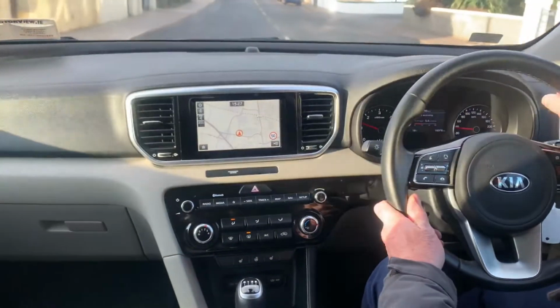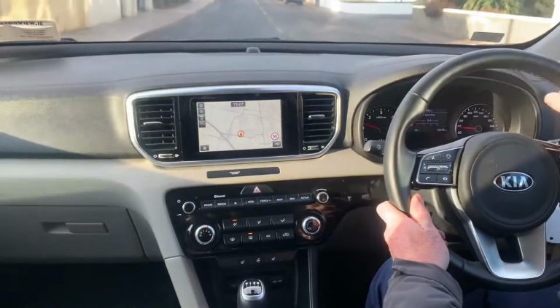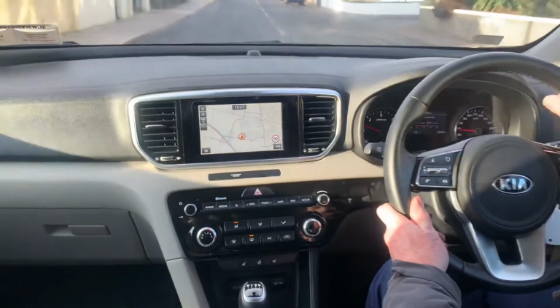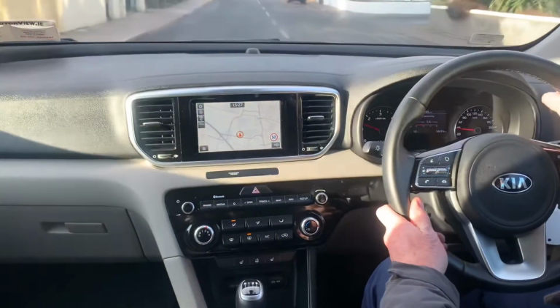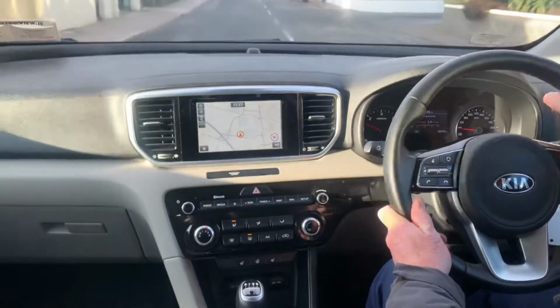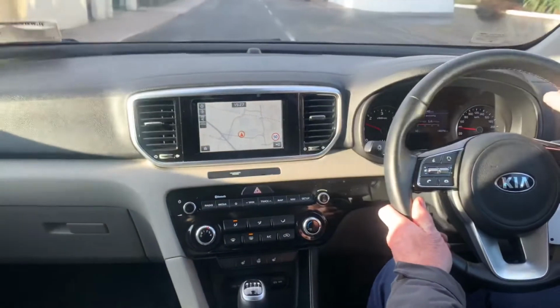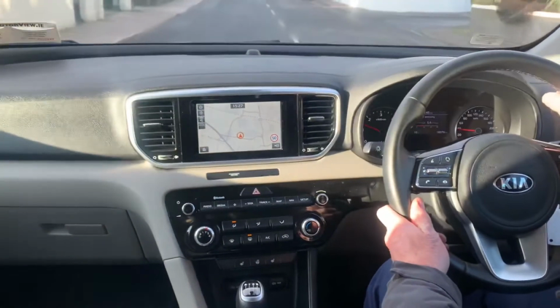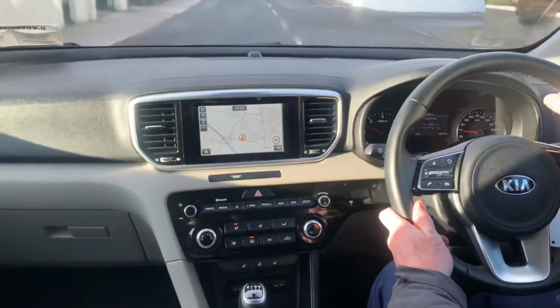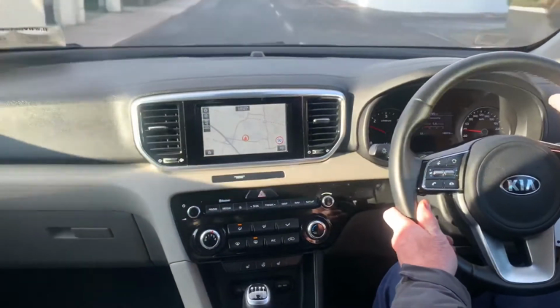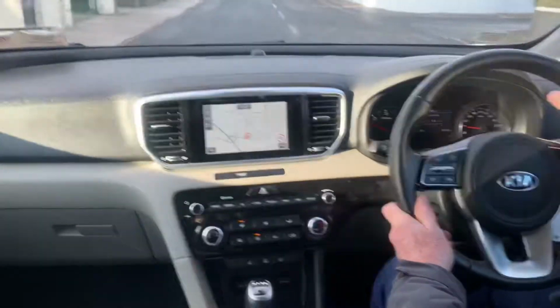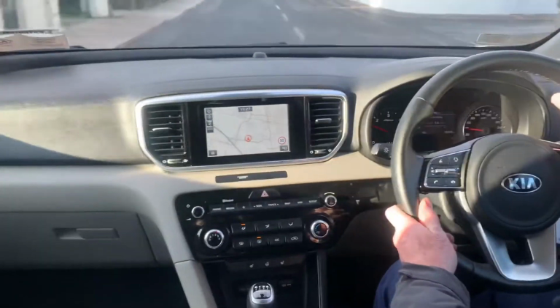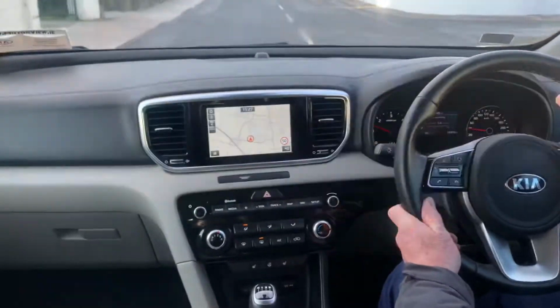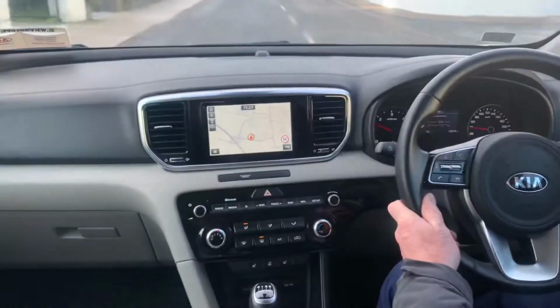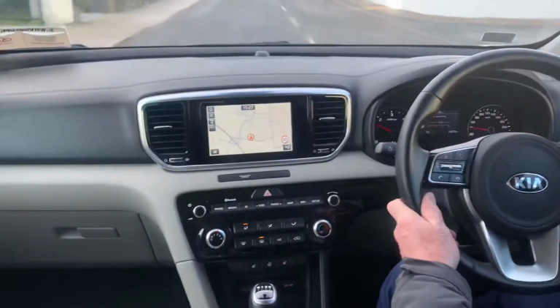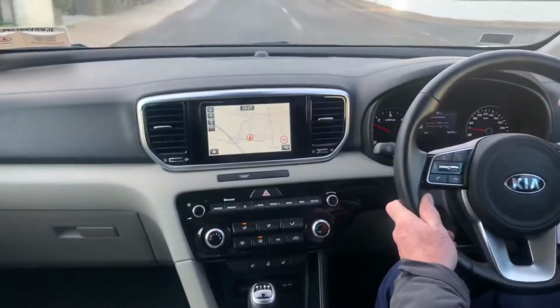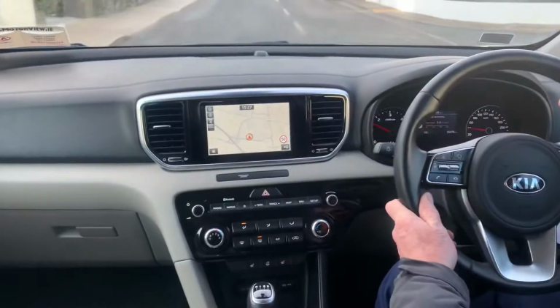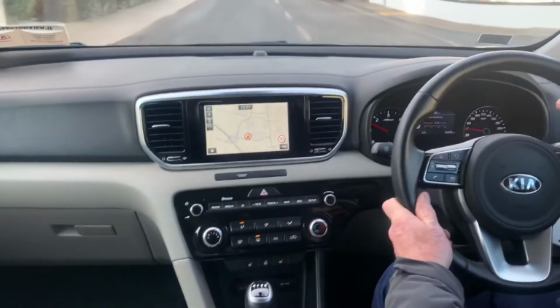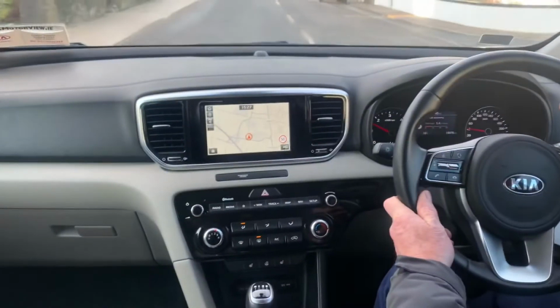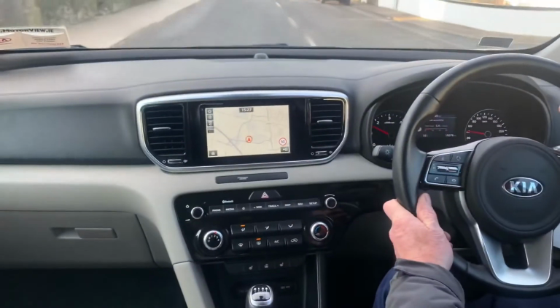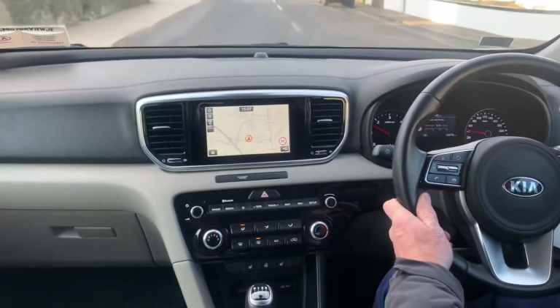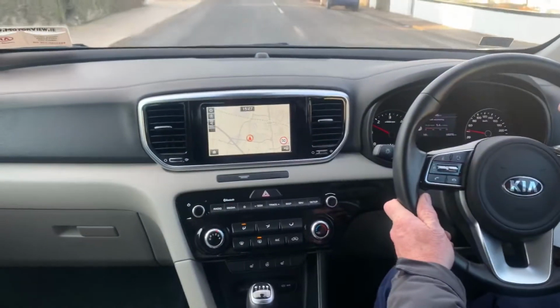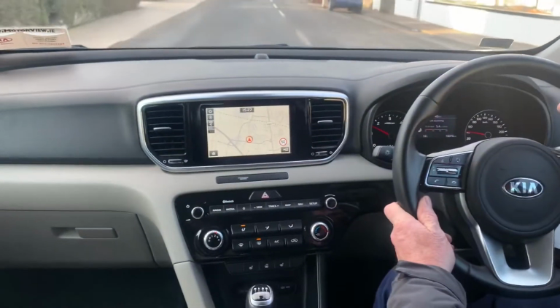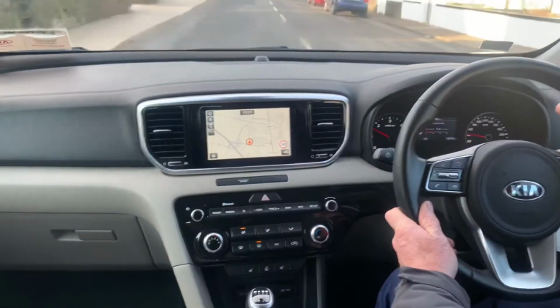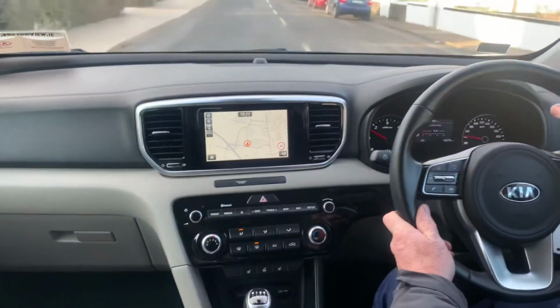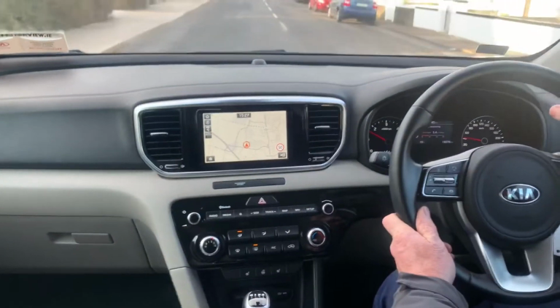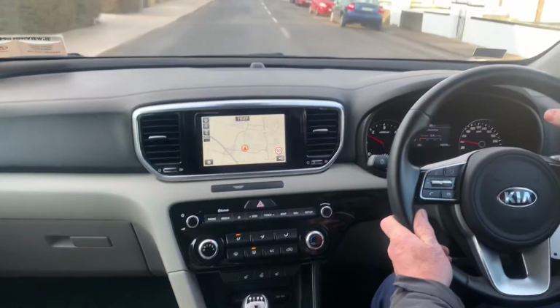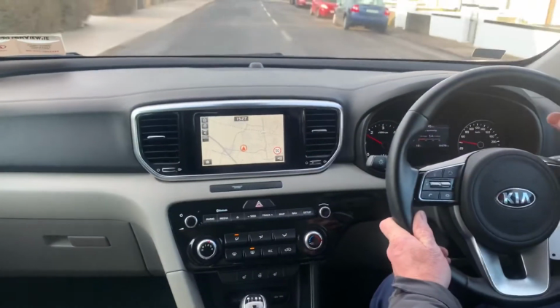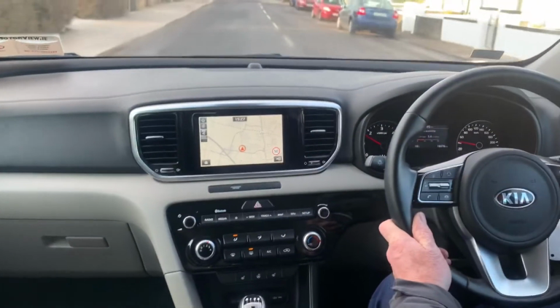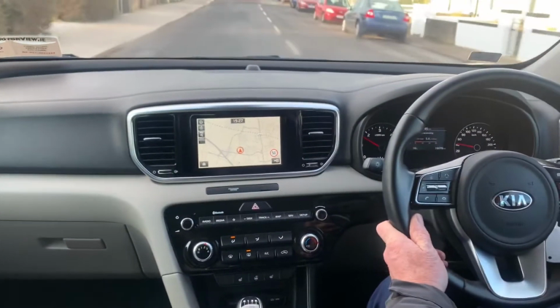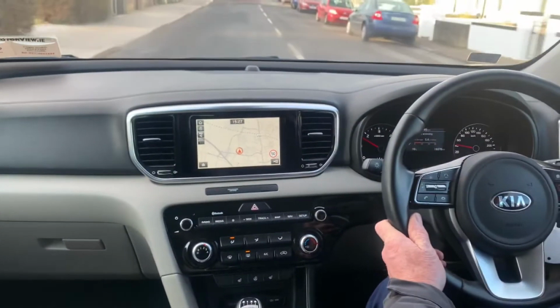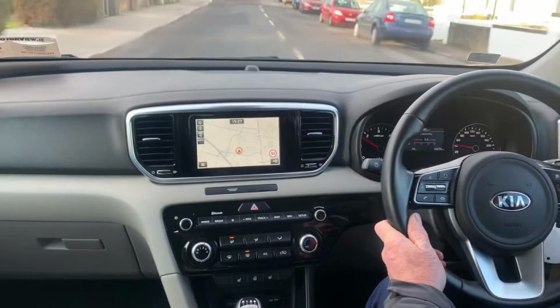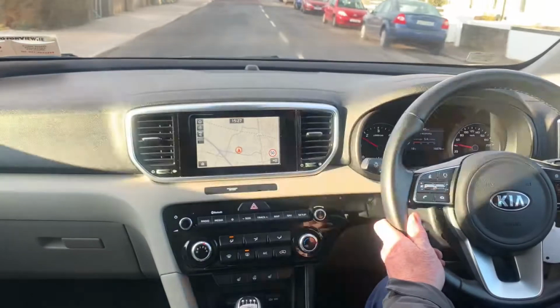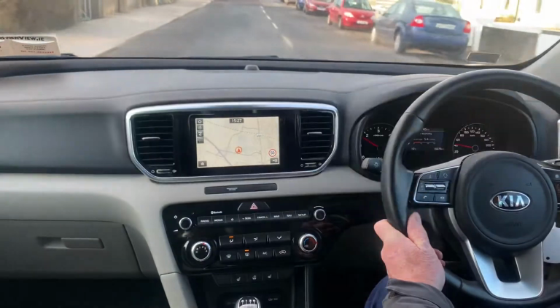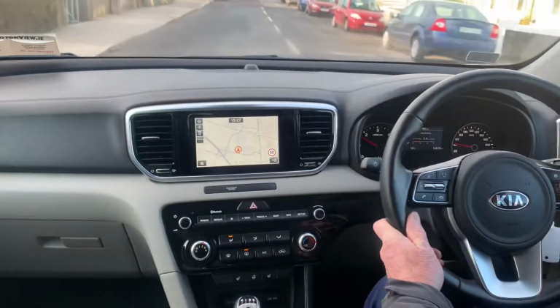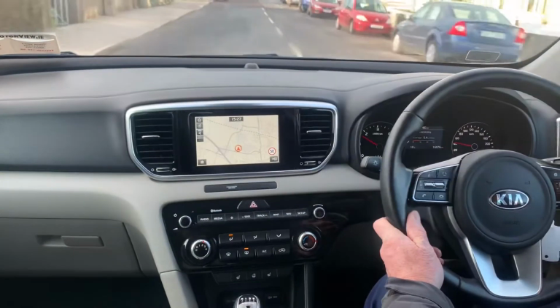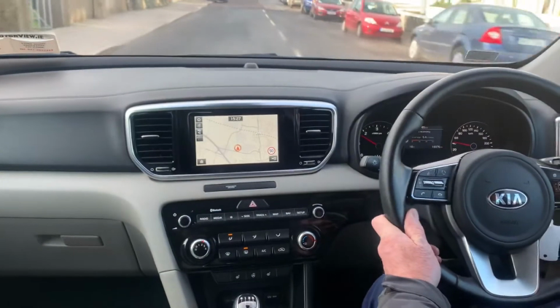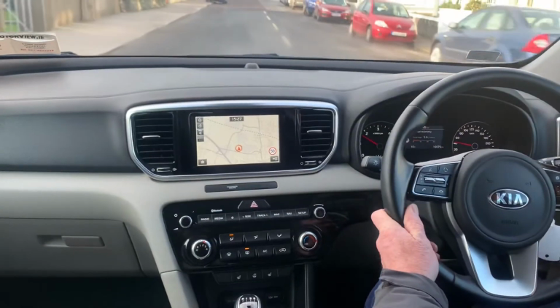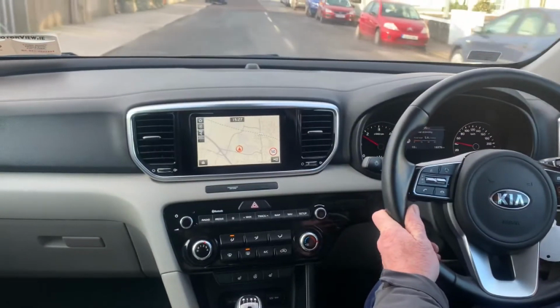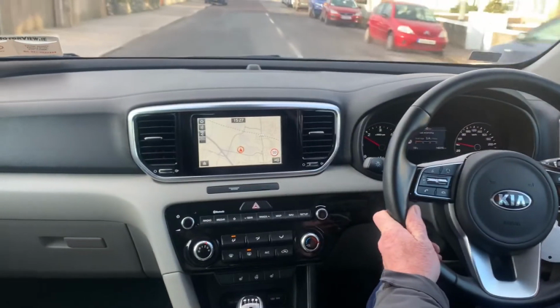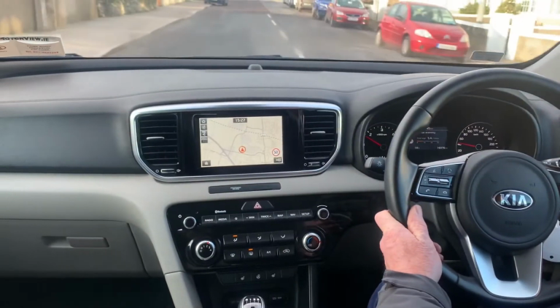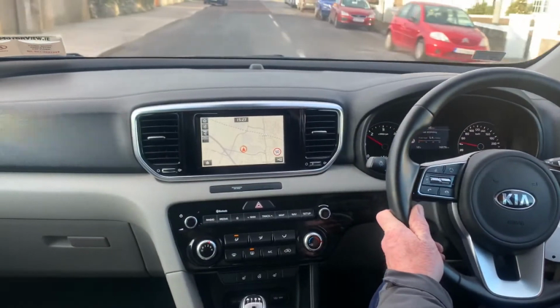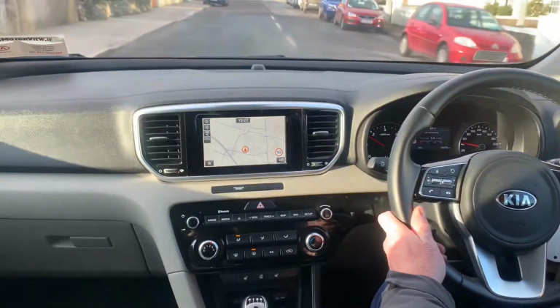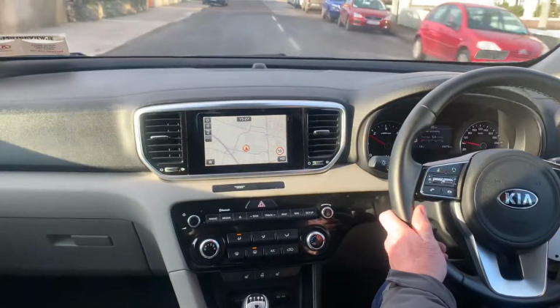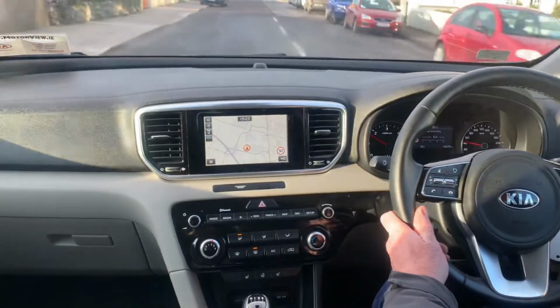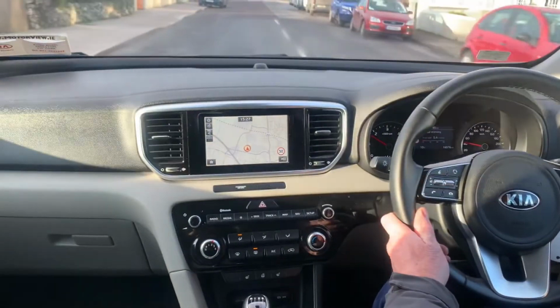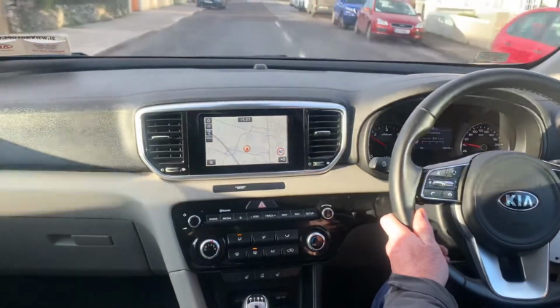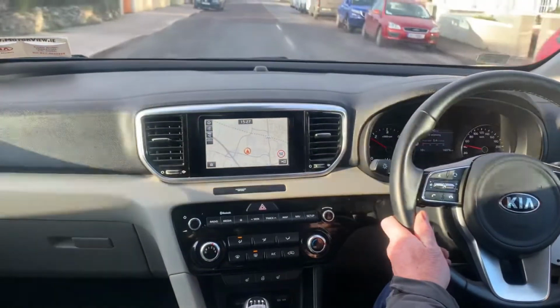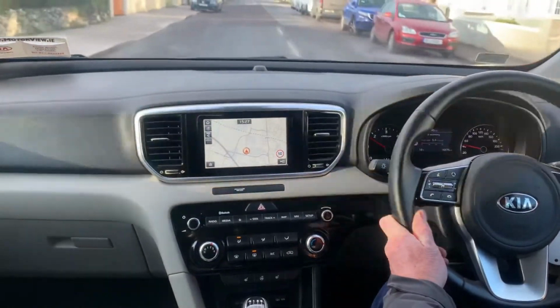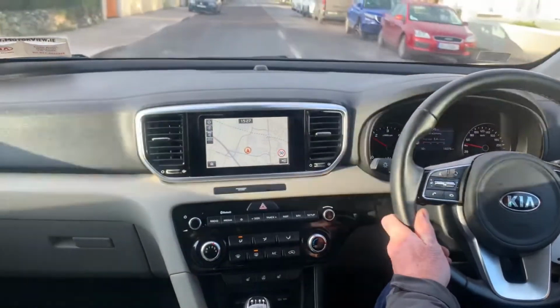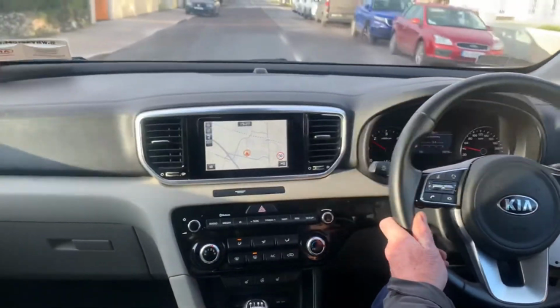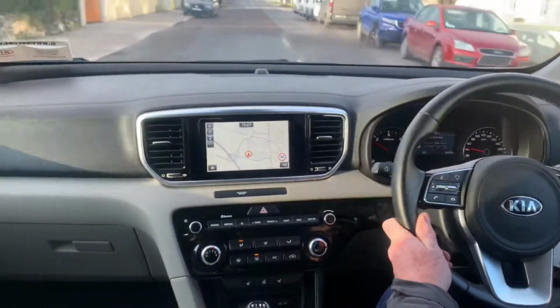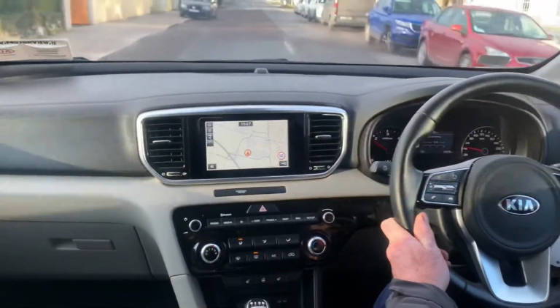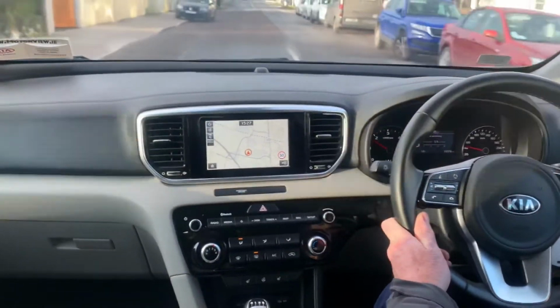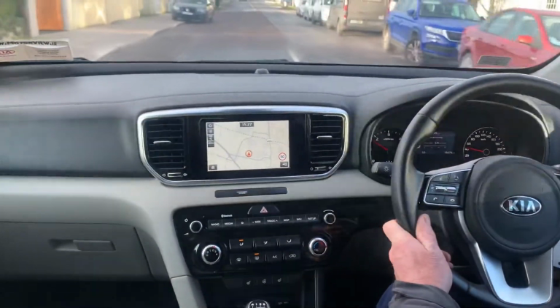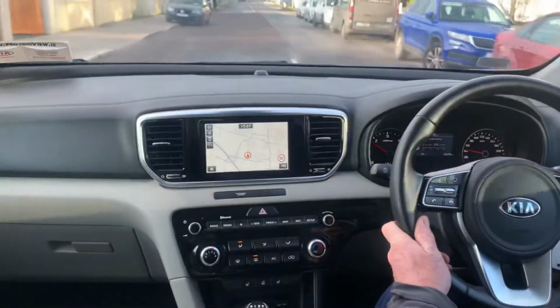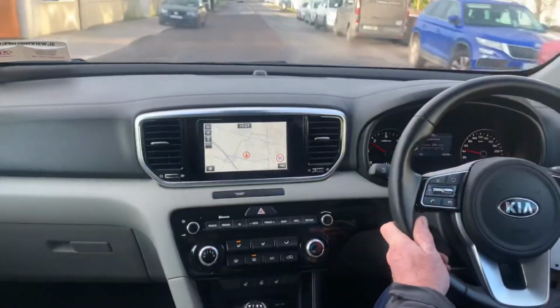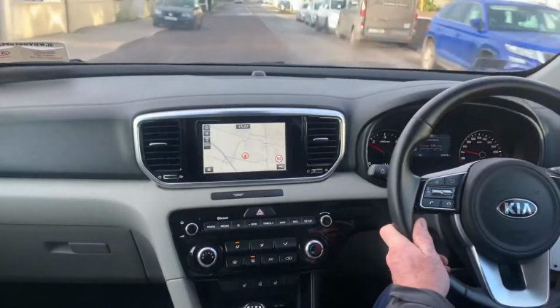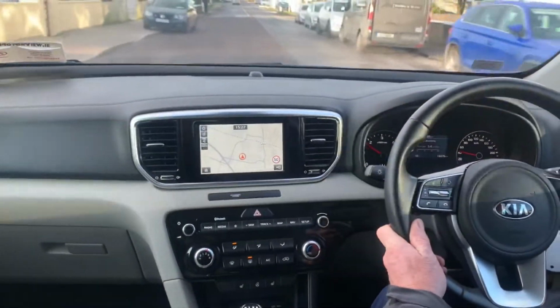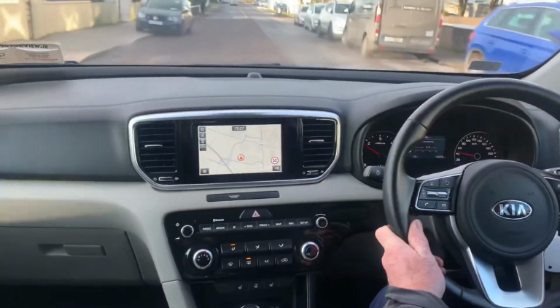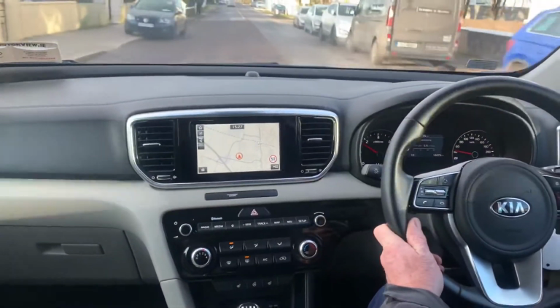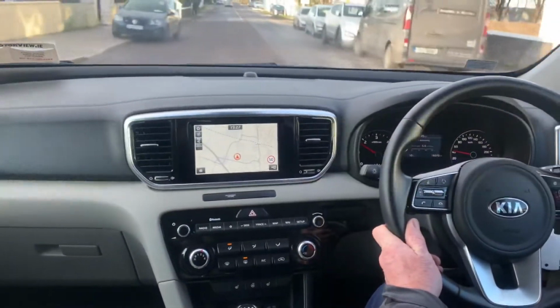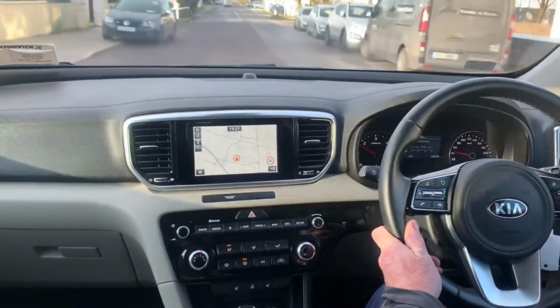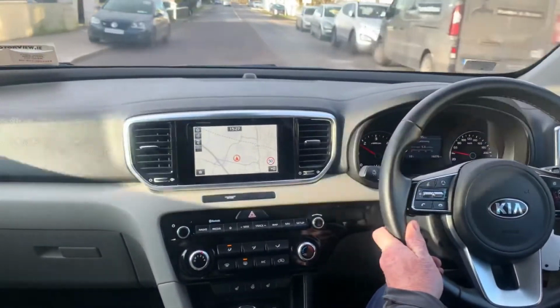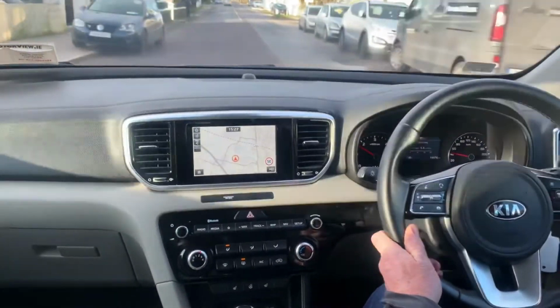It has Bluetooth connectivity for your phone and Apple CarPlay. It has heated seats front and back and also has a heated steering wheel.